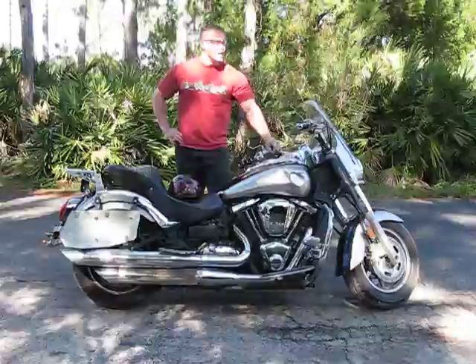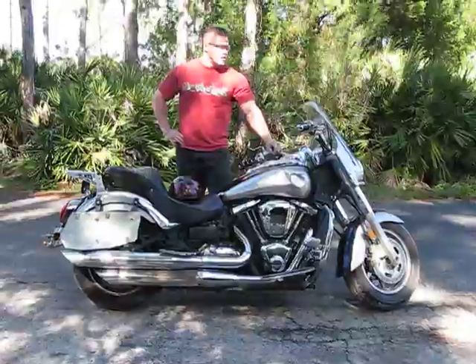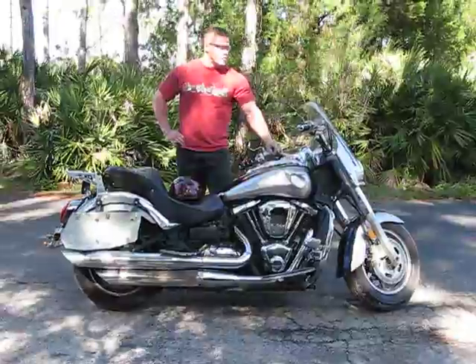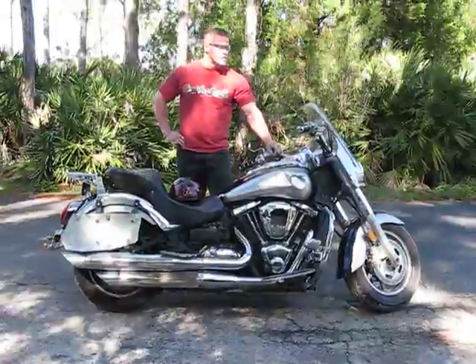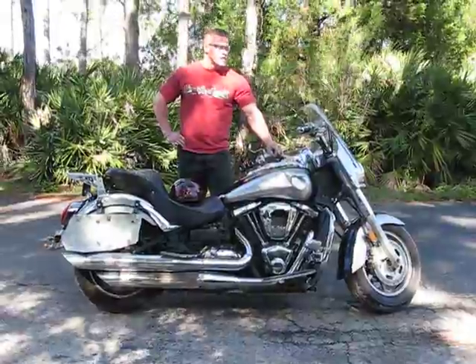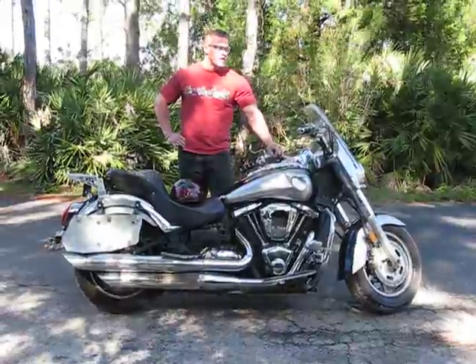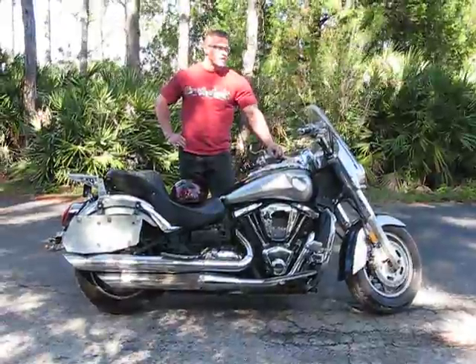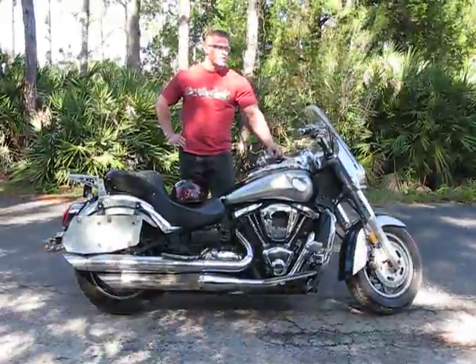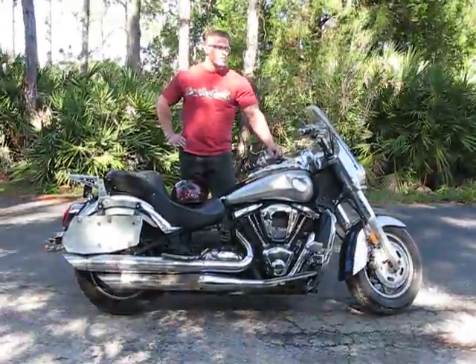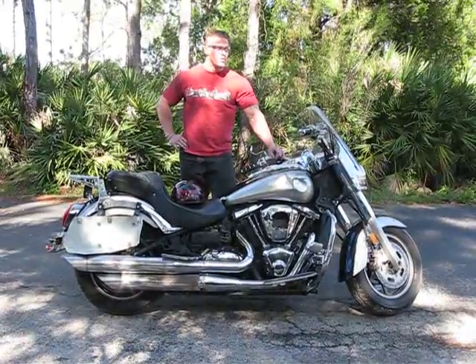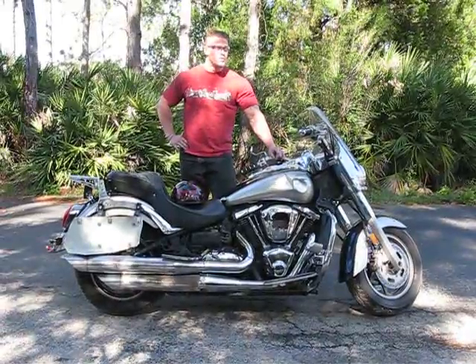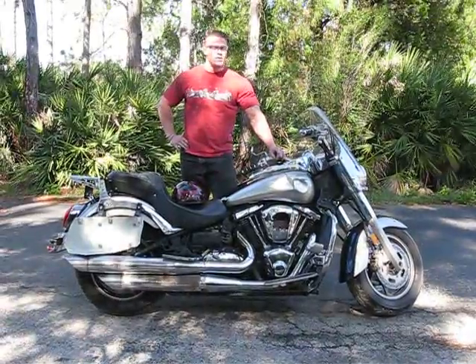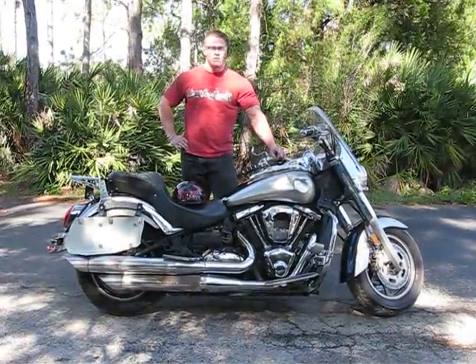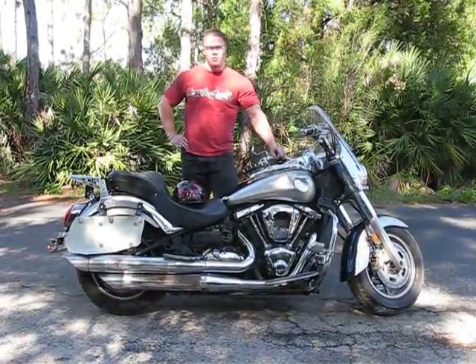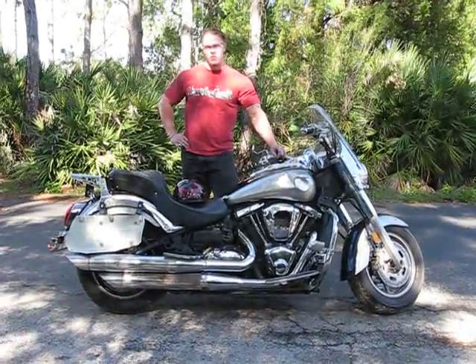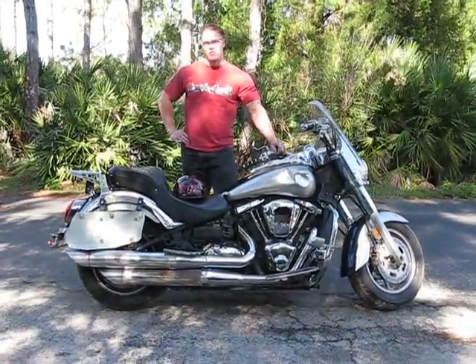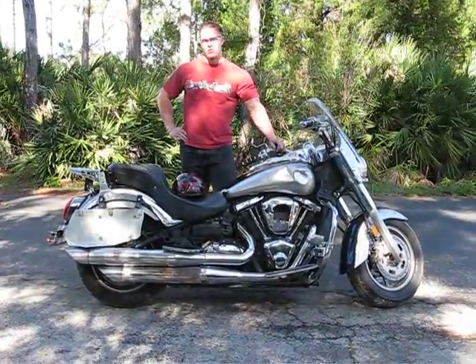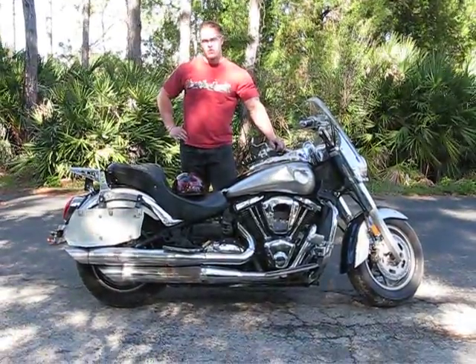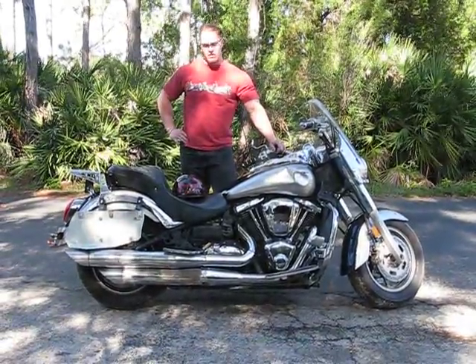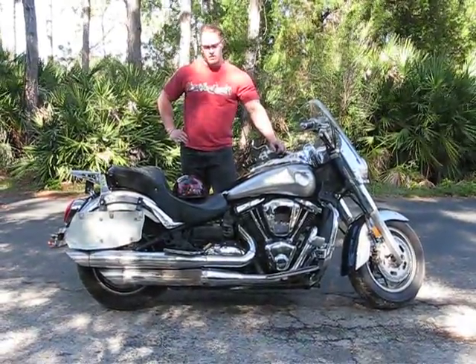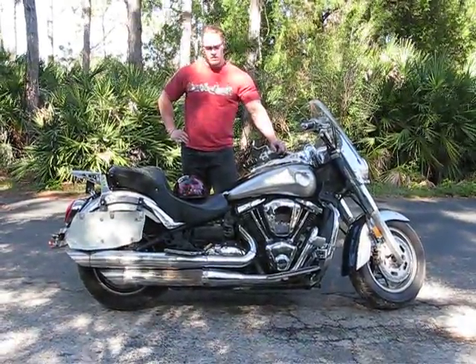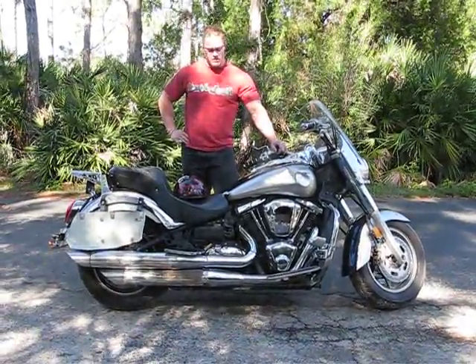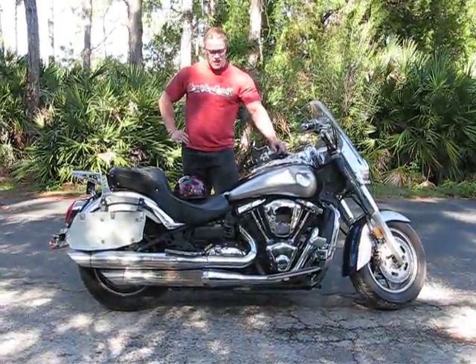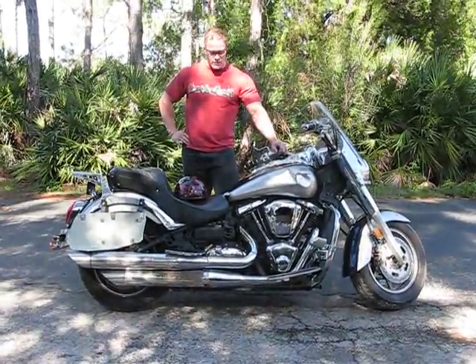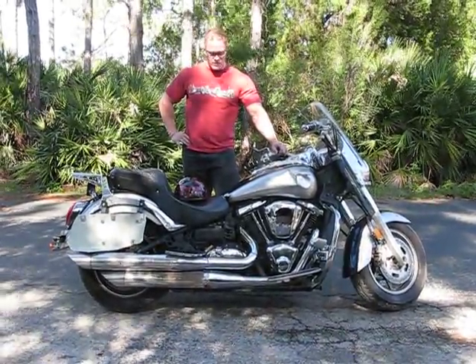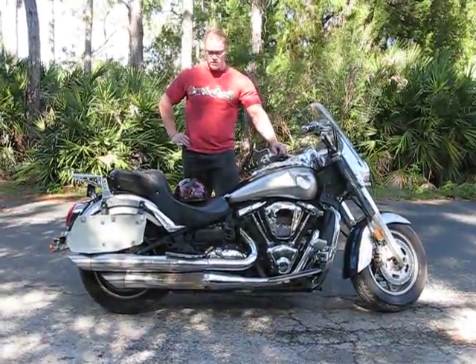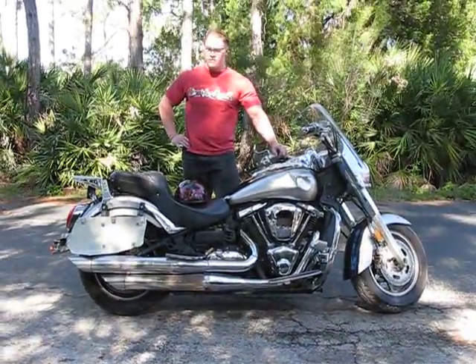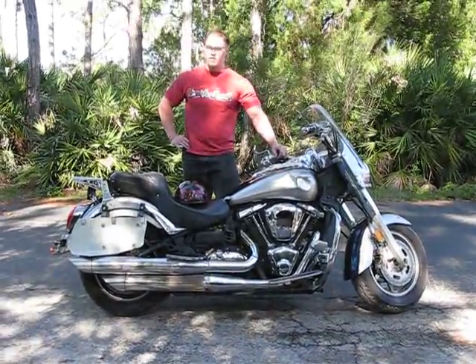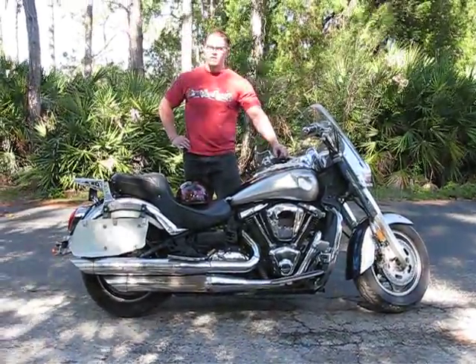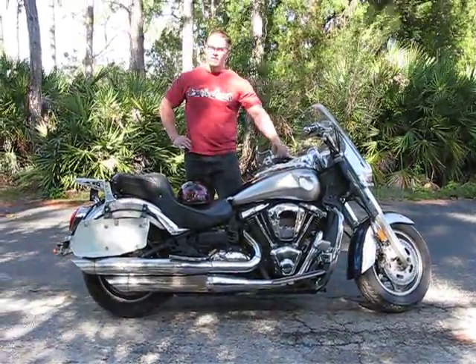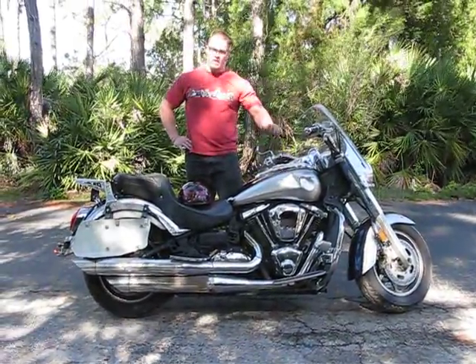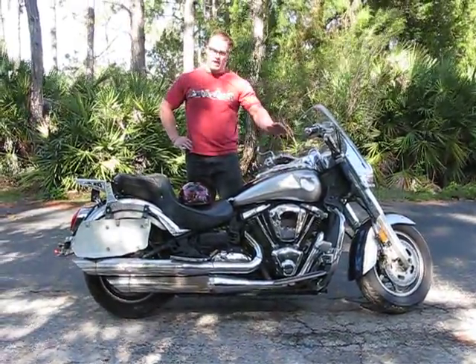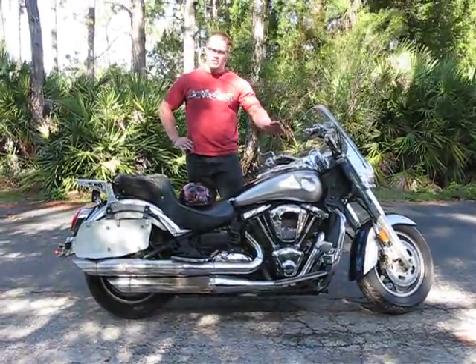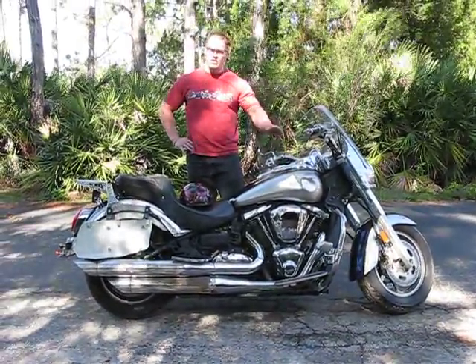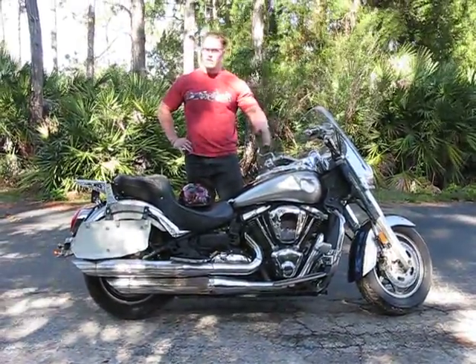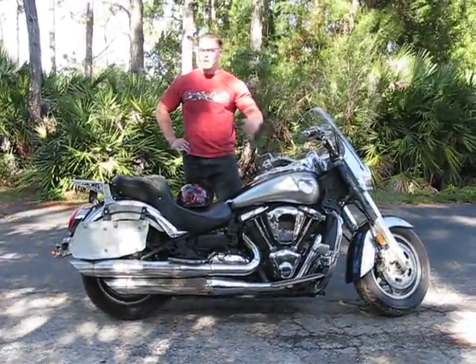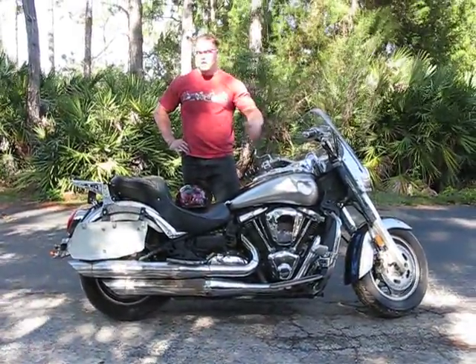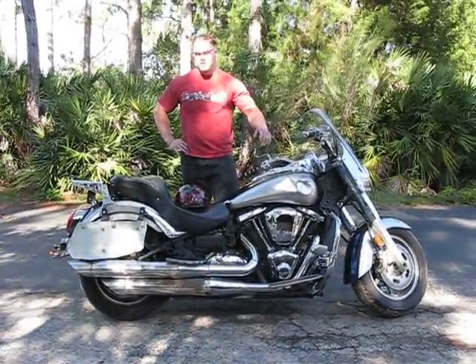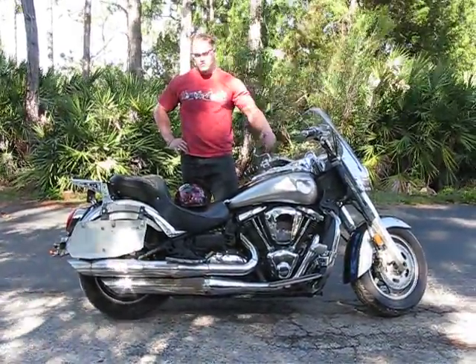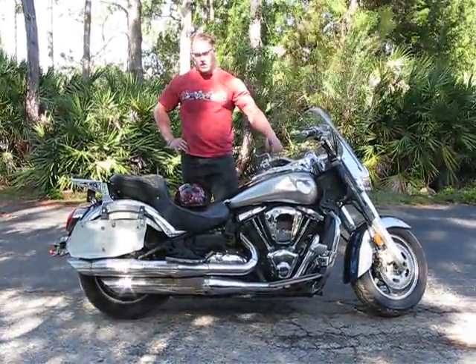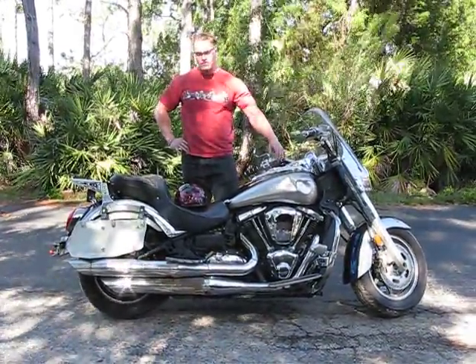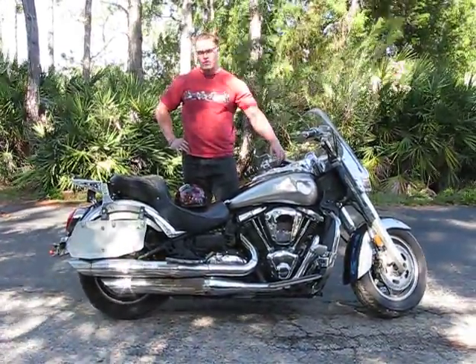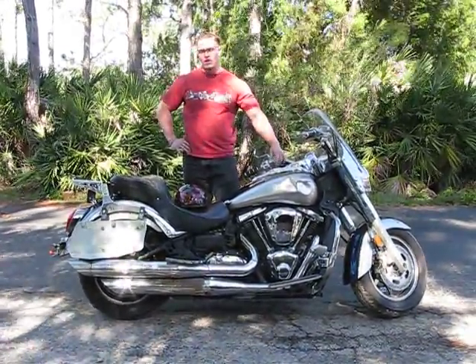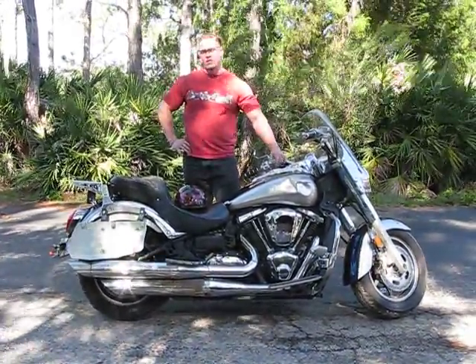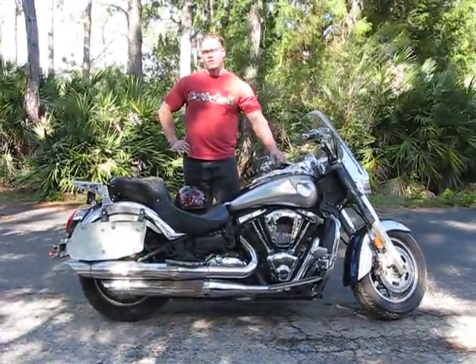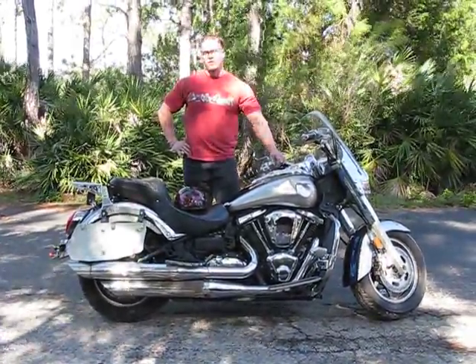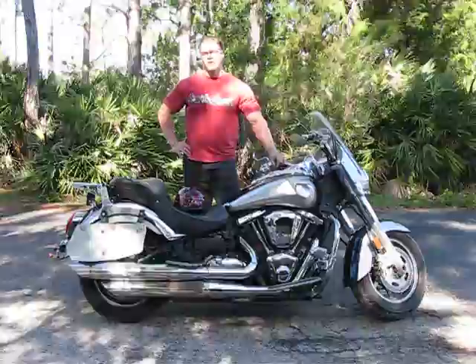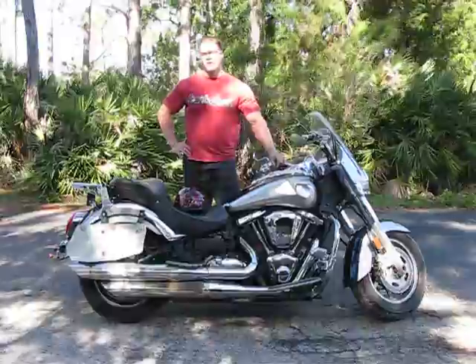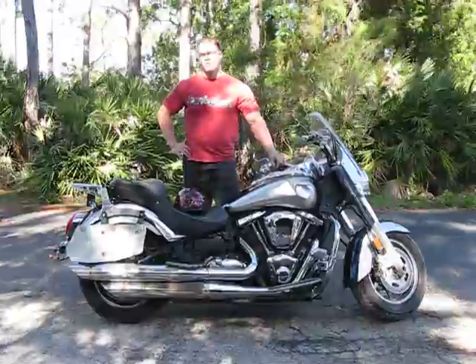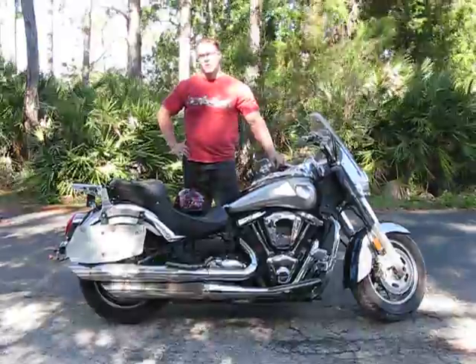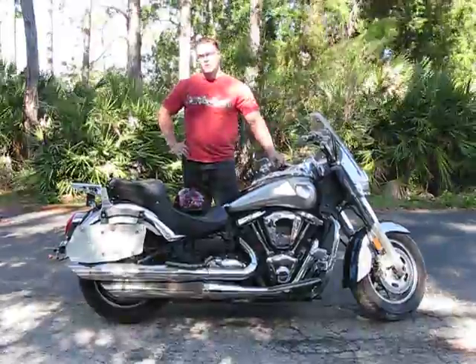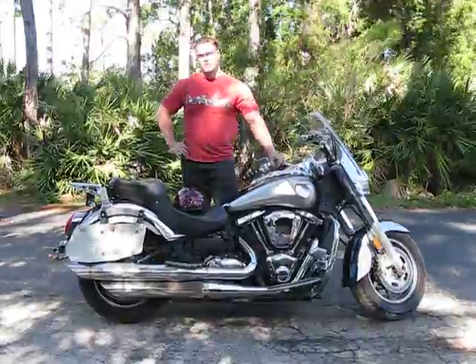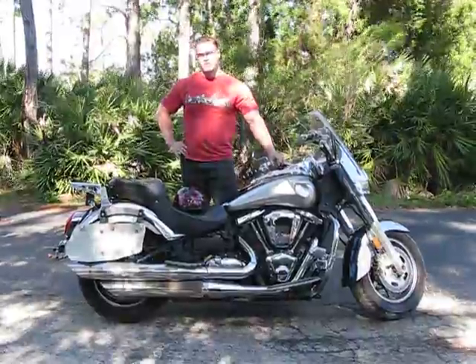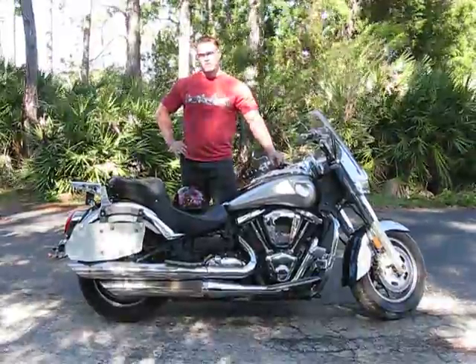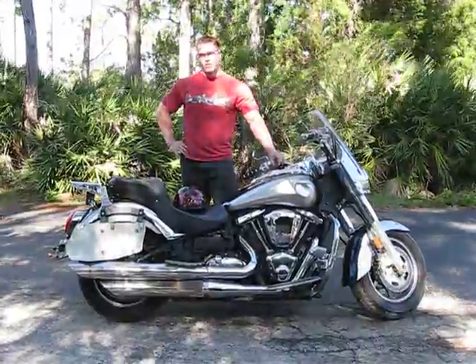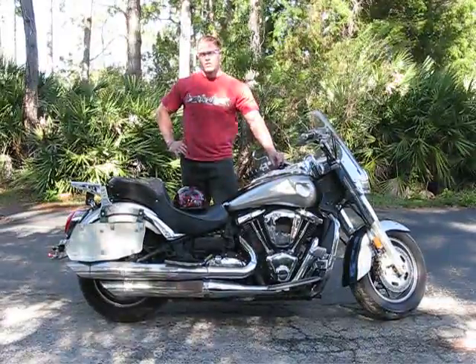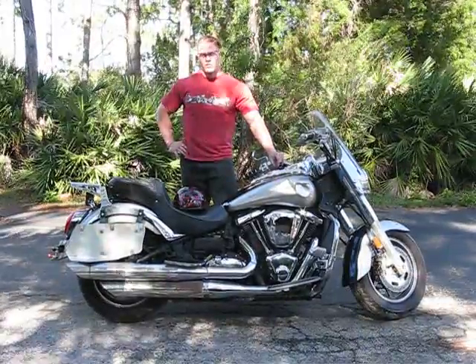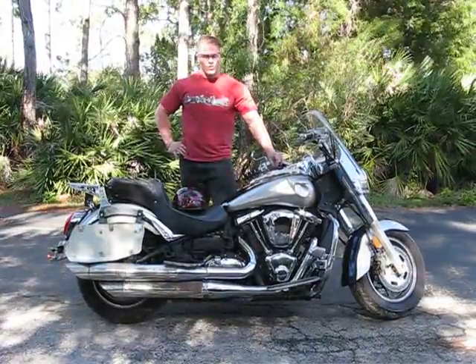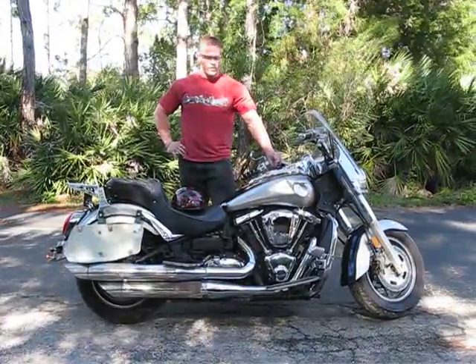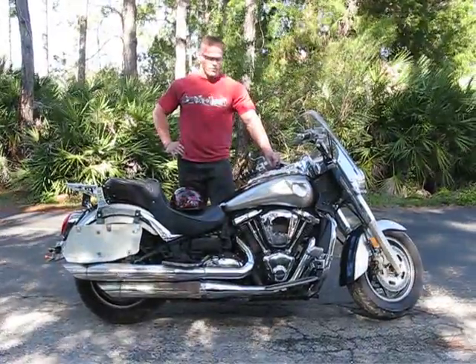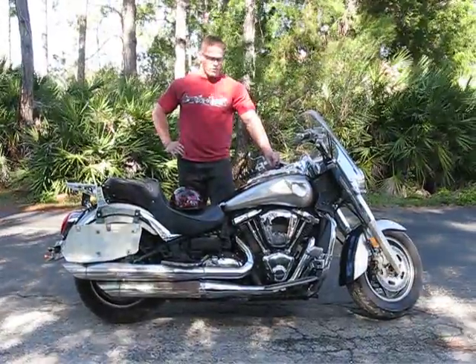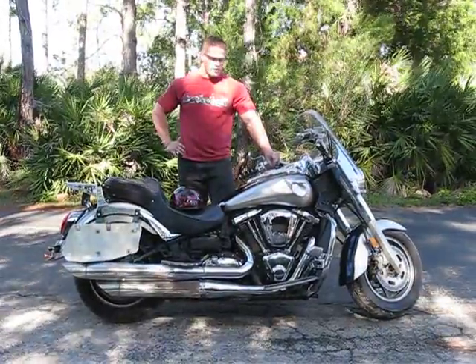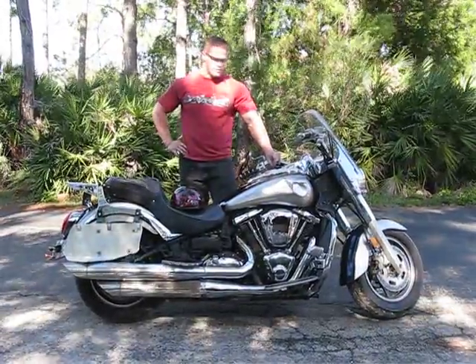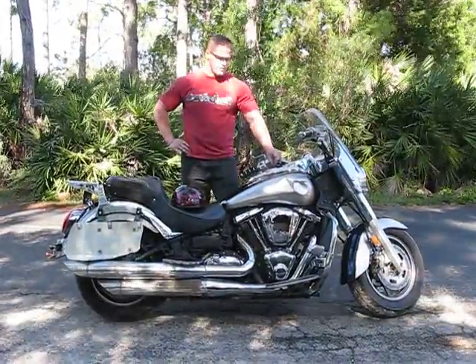We're going to go ahead and start the bike up, let it idle, then take it out on the road and put it through all the gears. That way you can see that the engine, the drivetrain, and all the other components are strong and working on the bike.